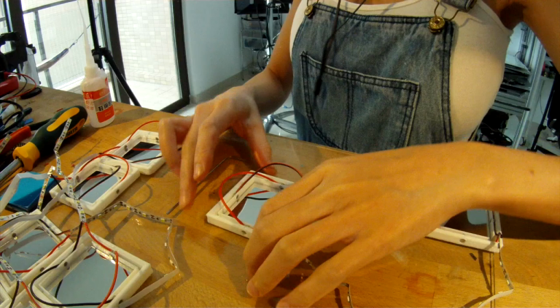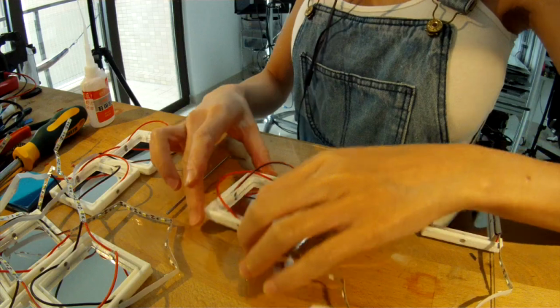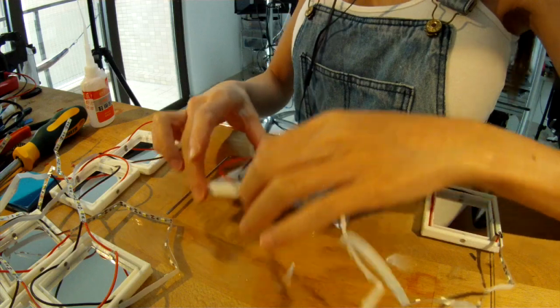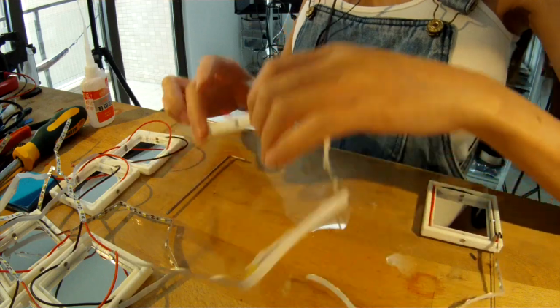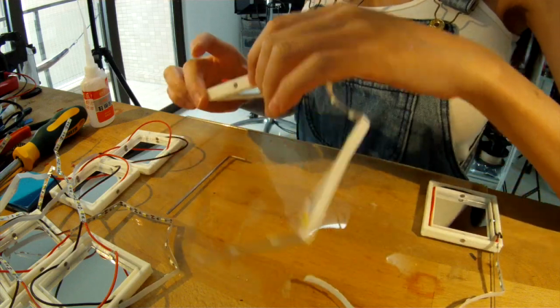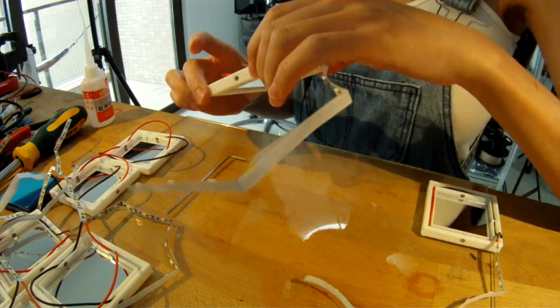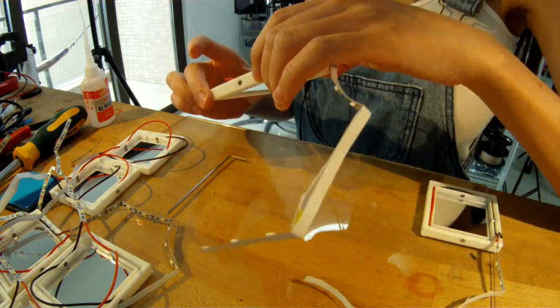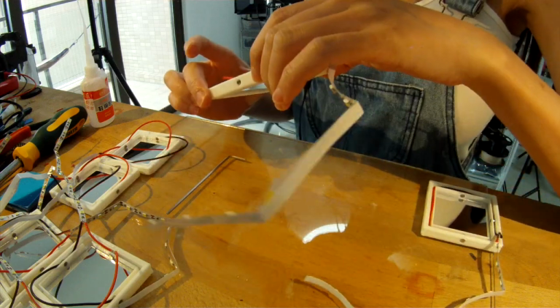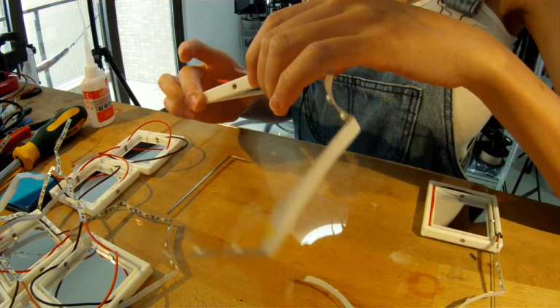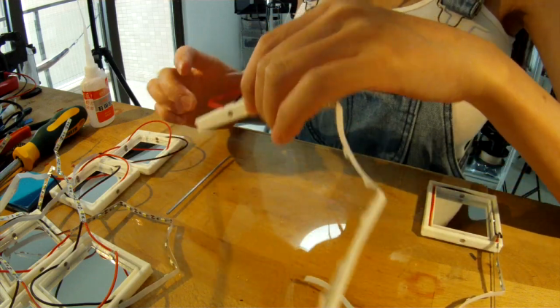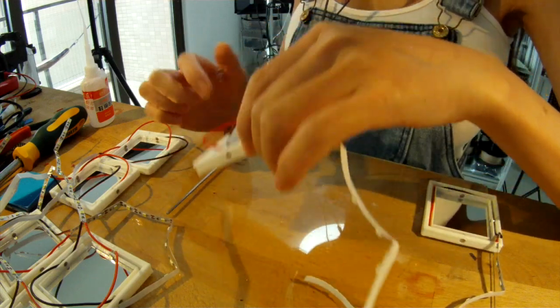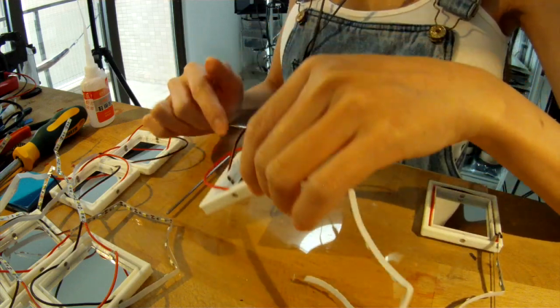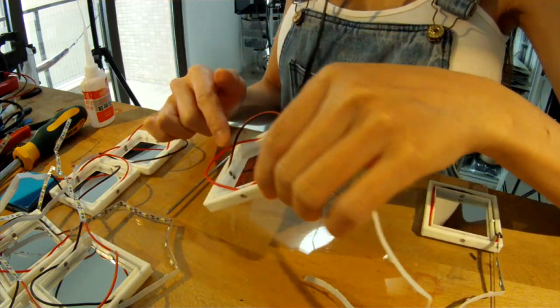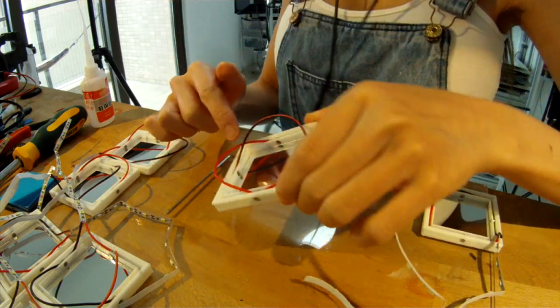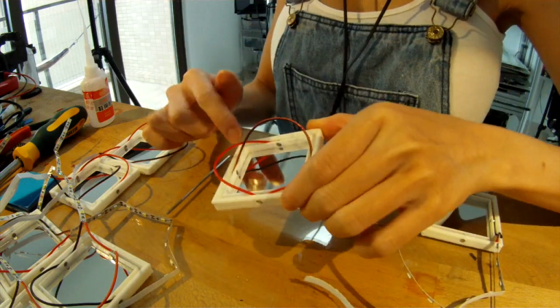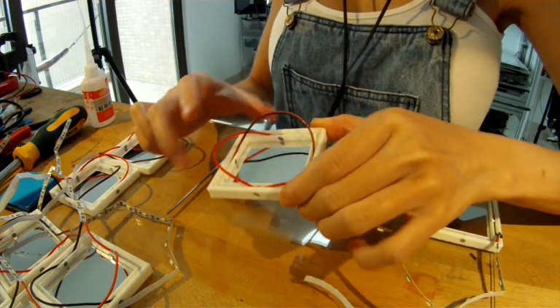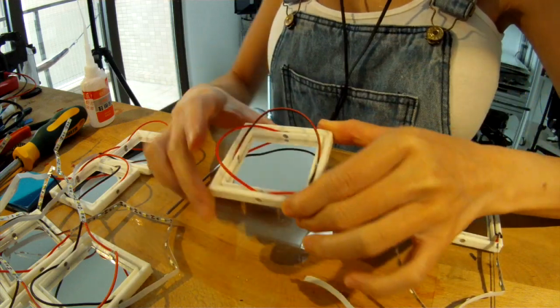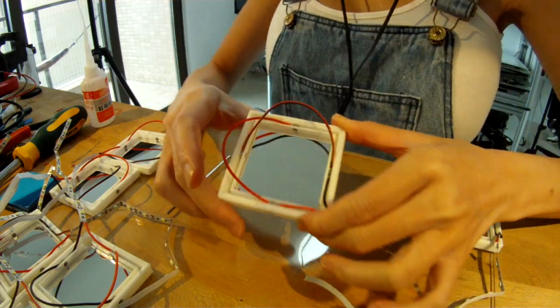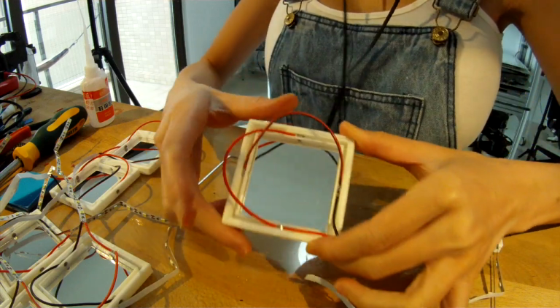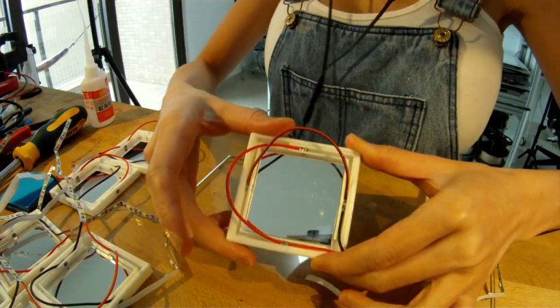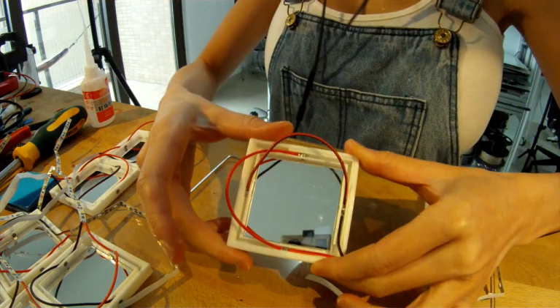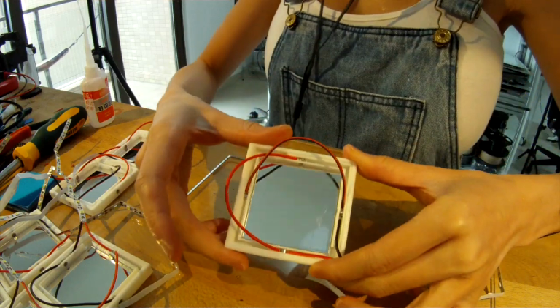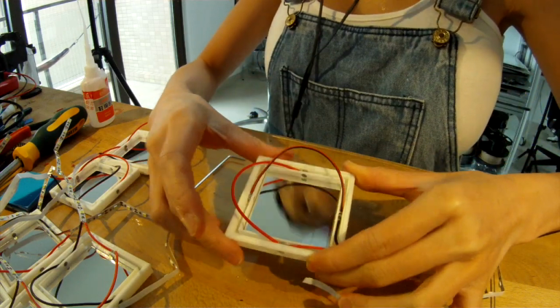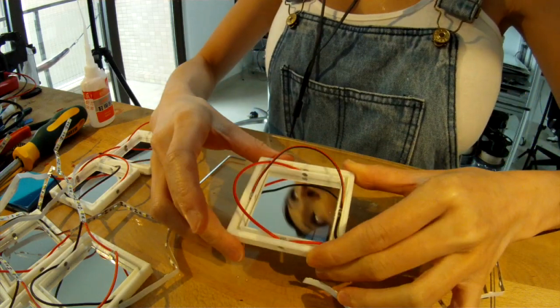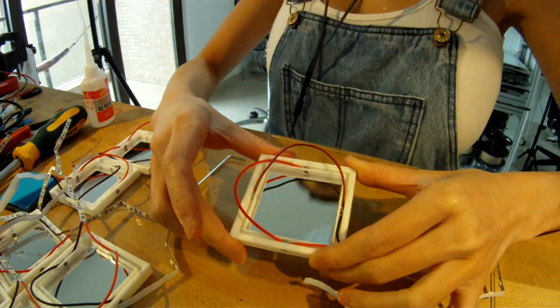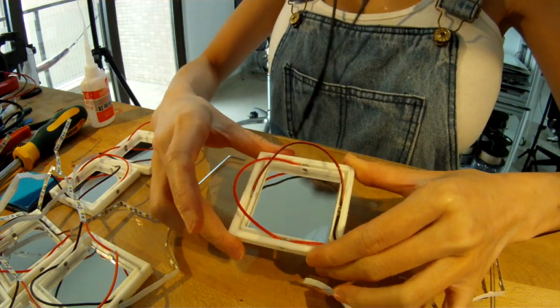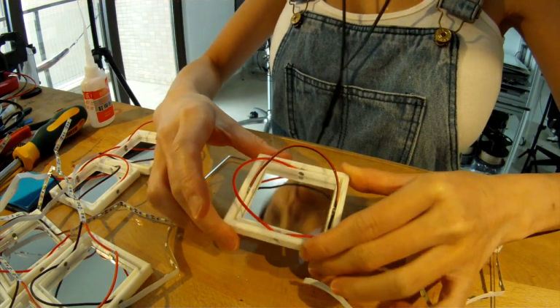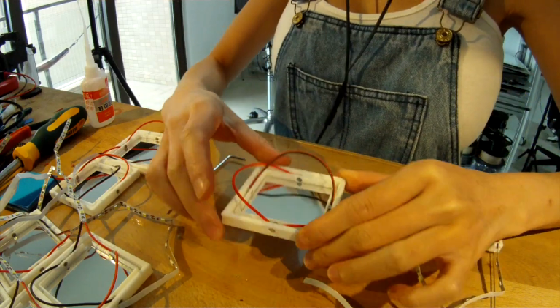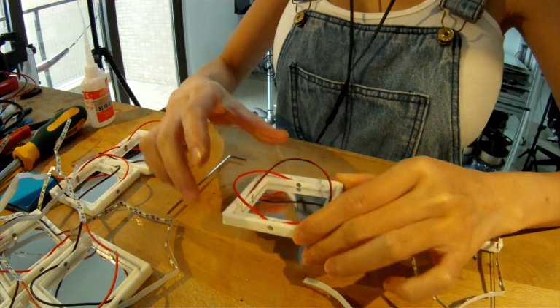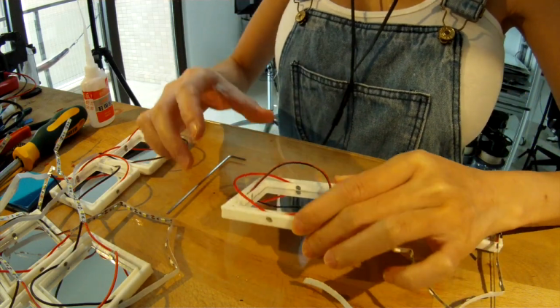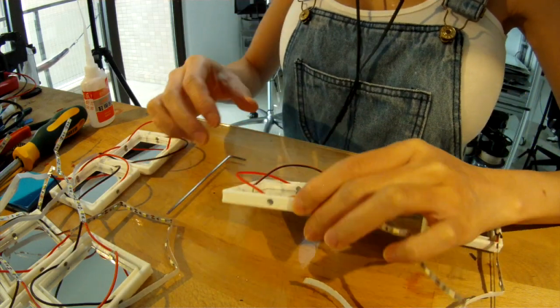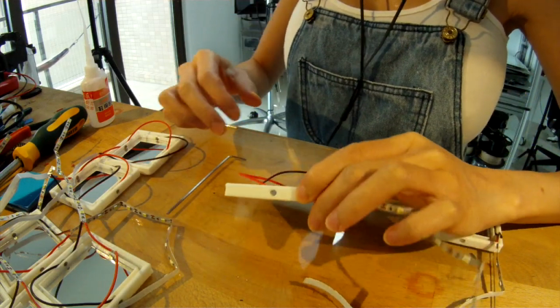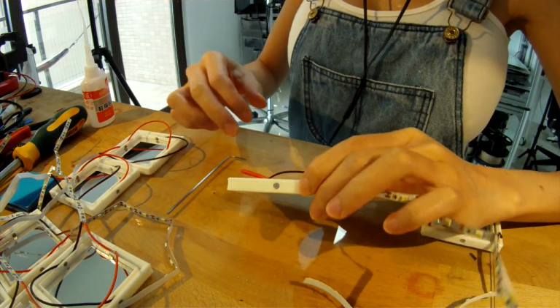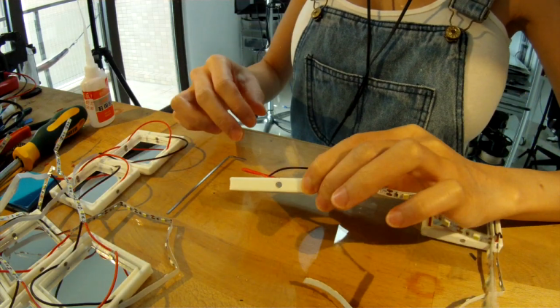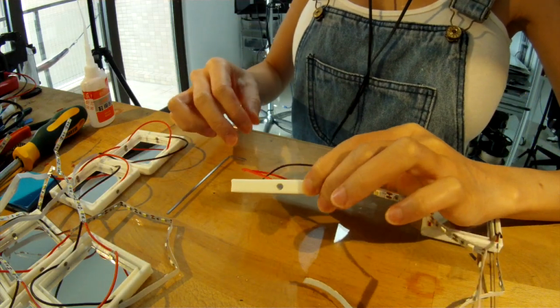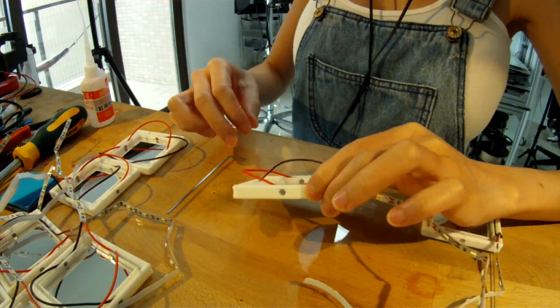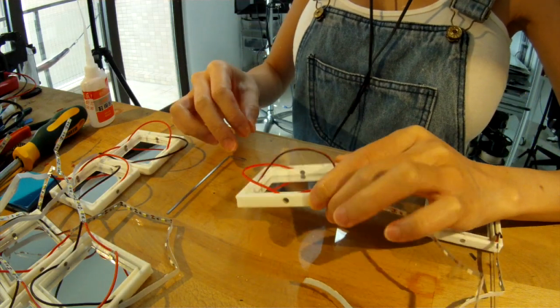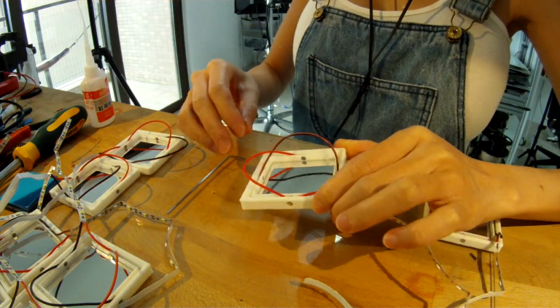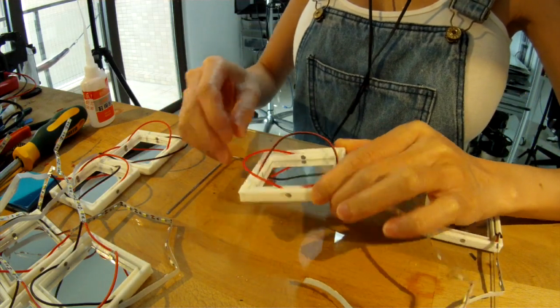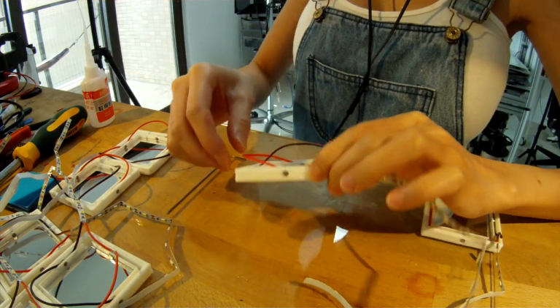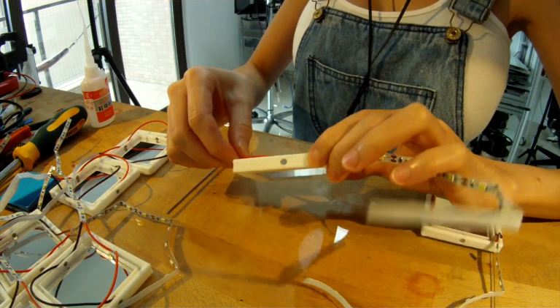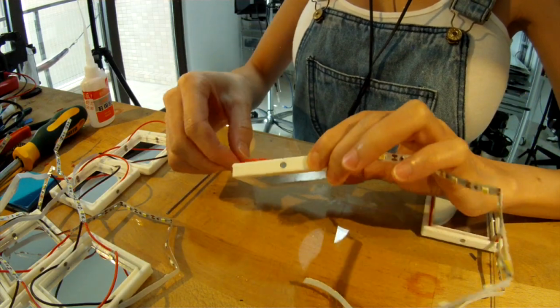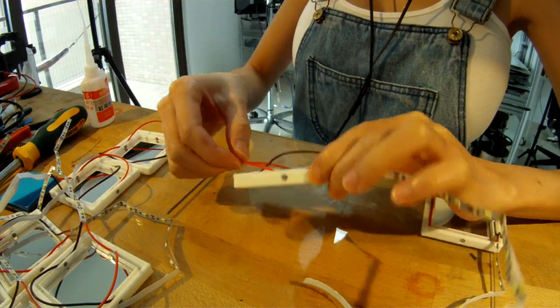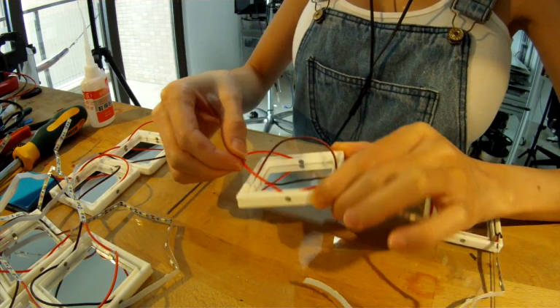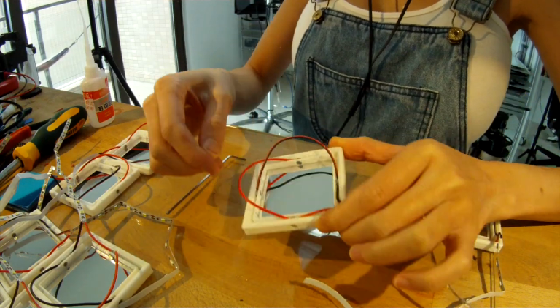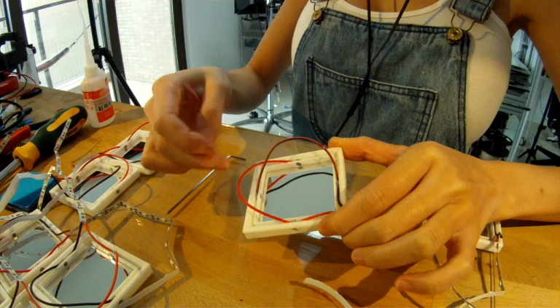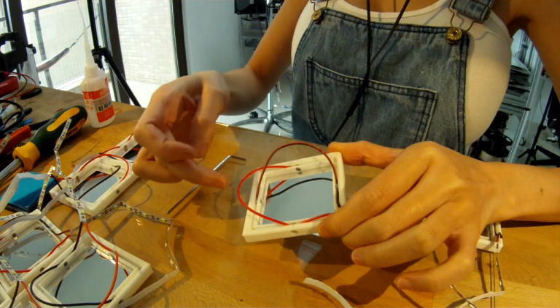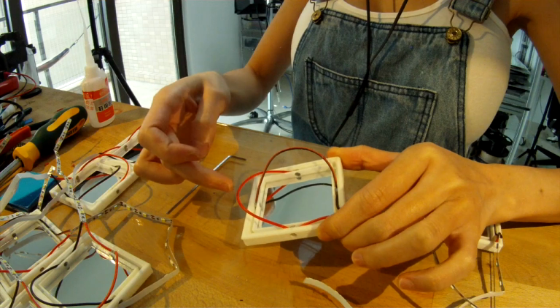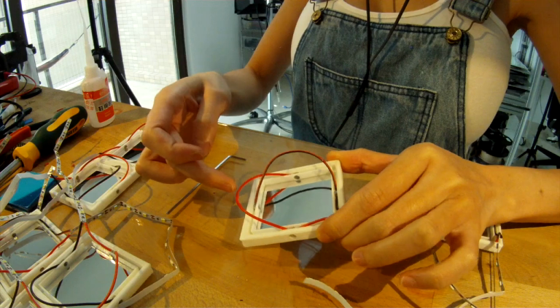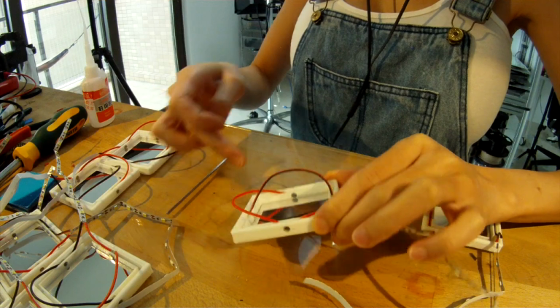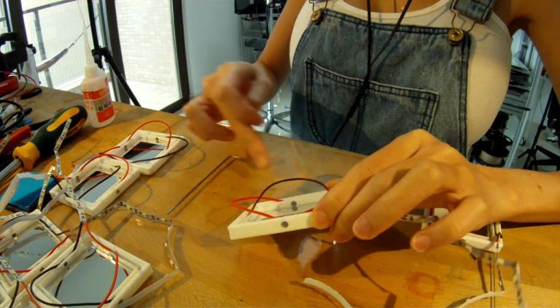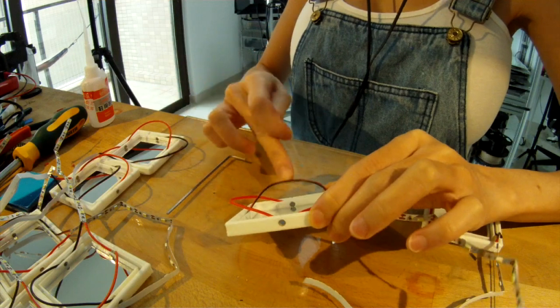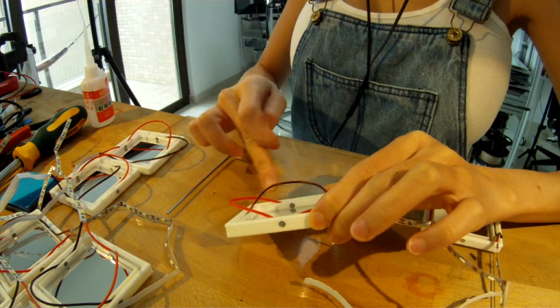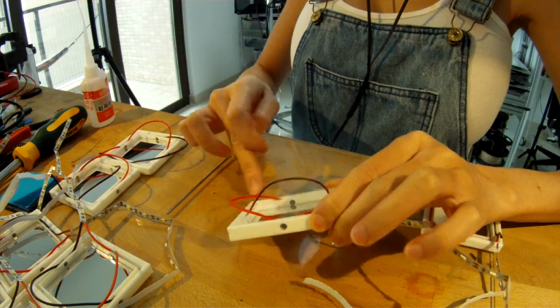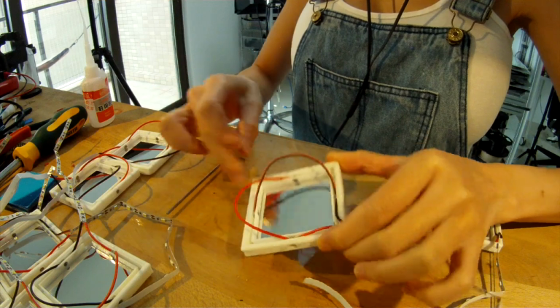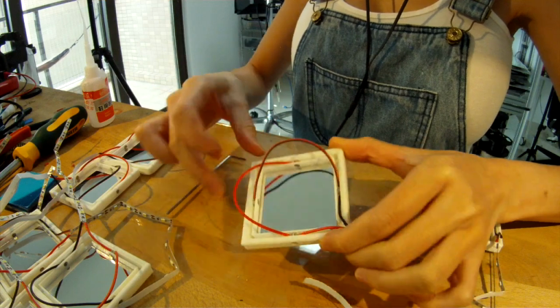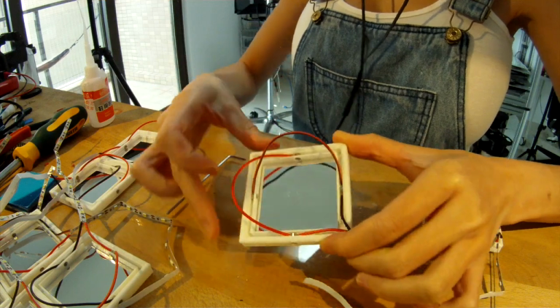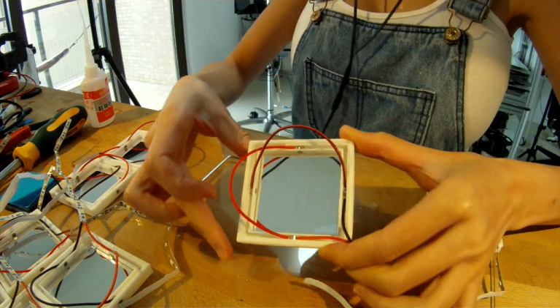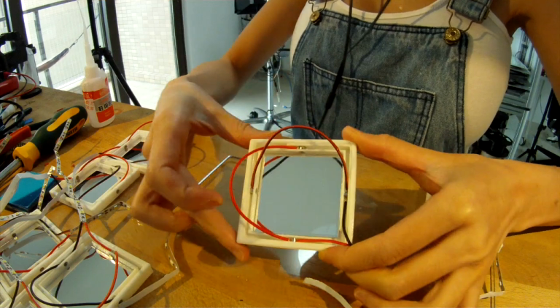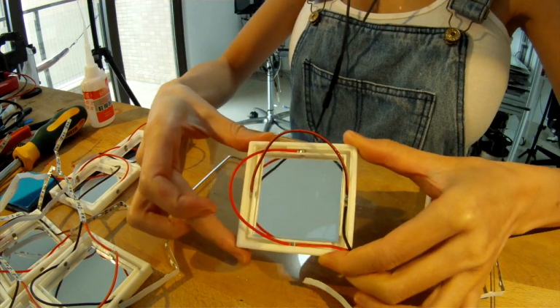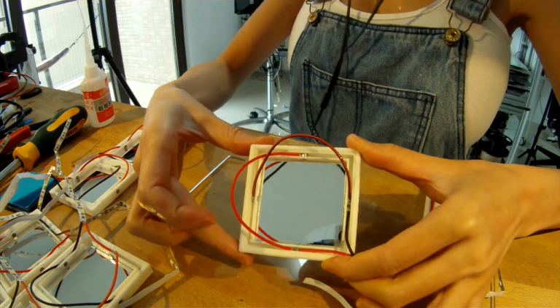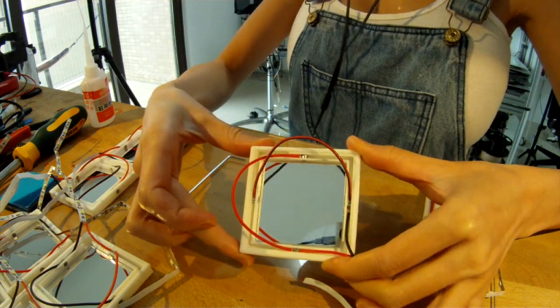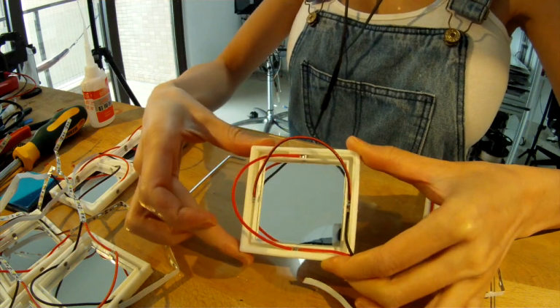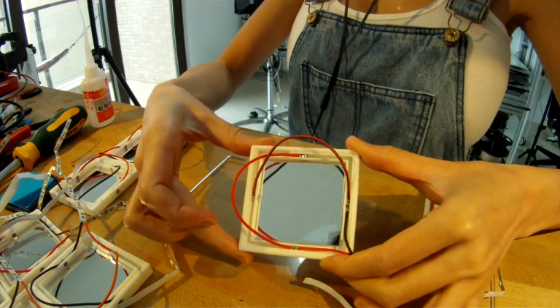Now it comes to the tricky part — I have to put these wires between gaps.